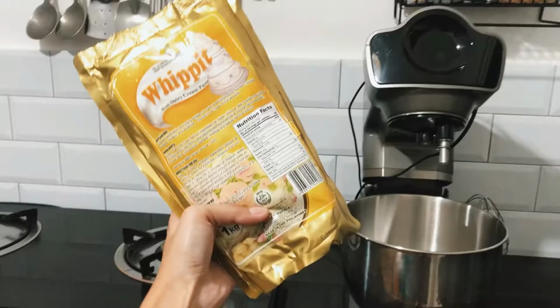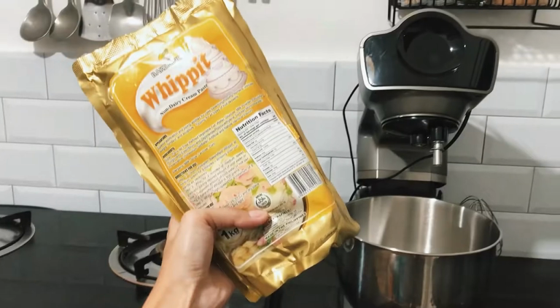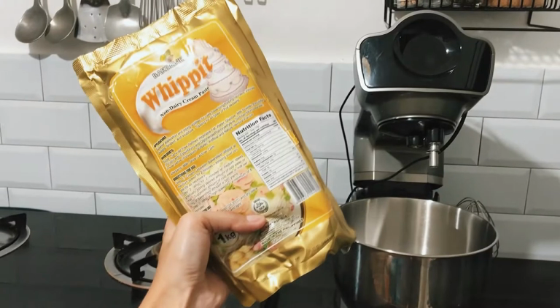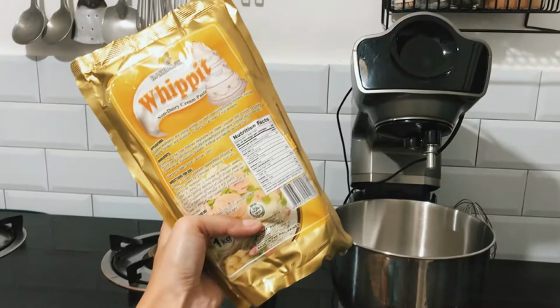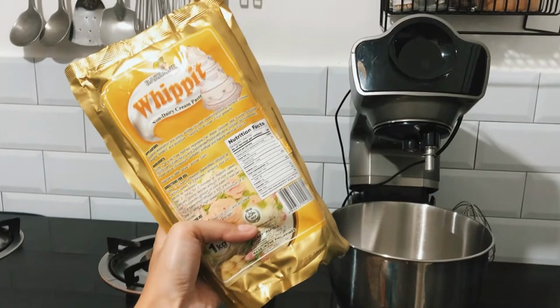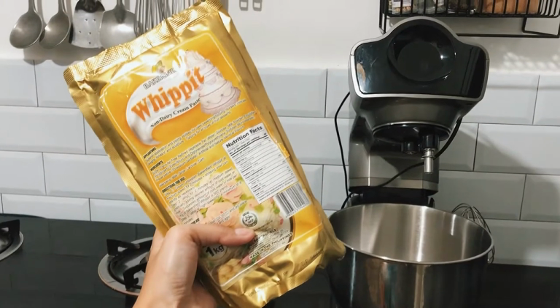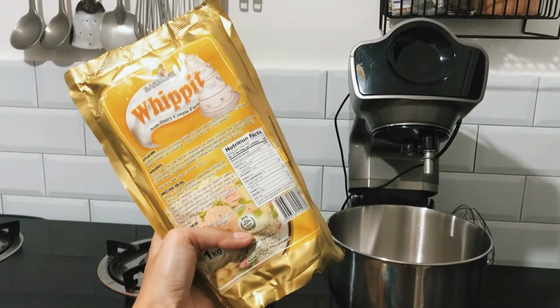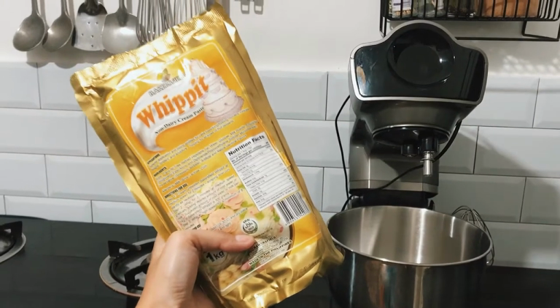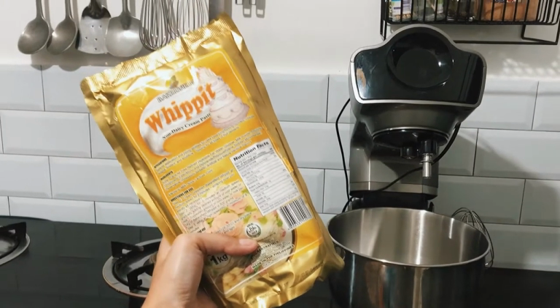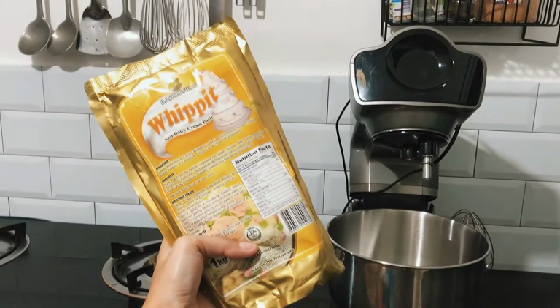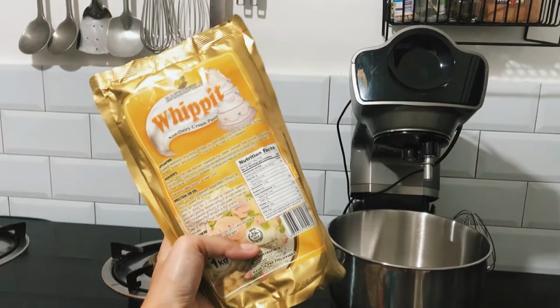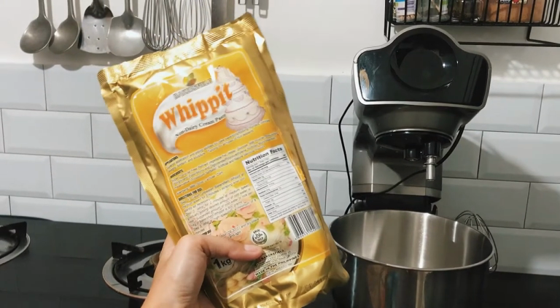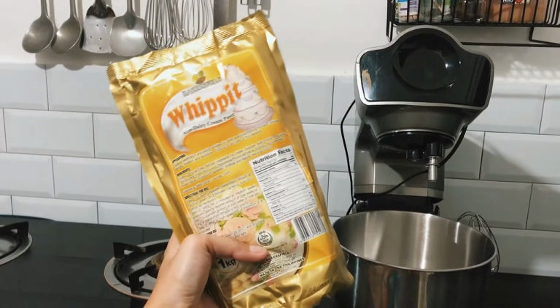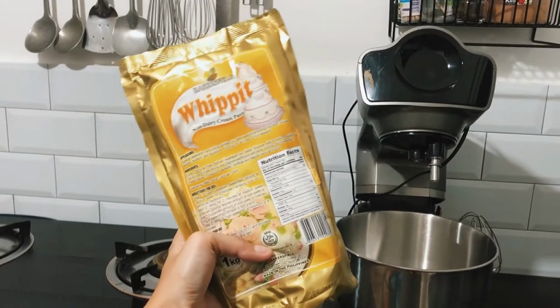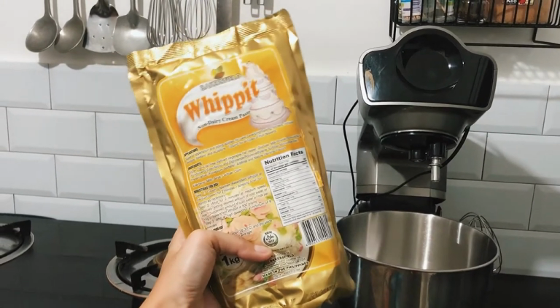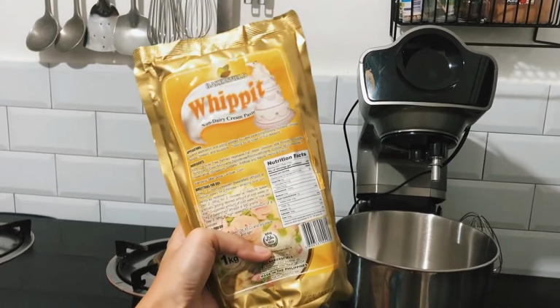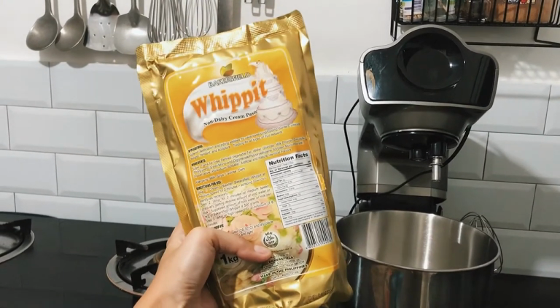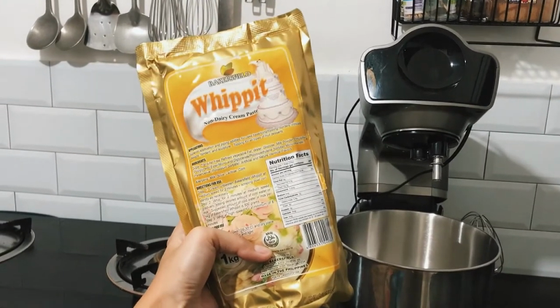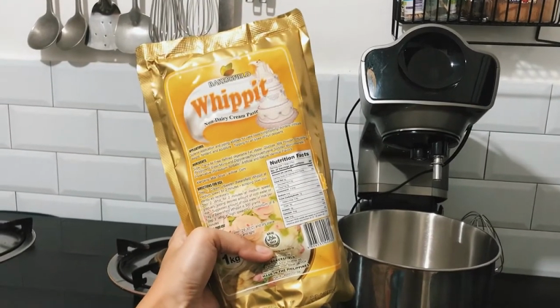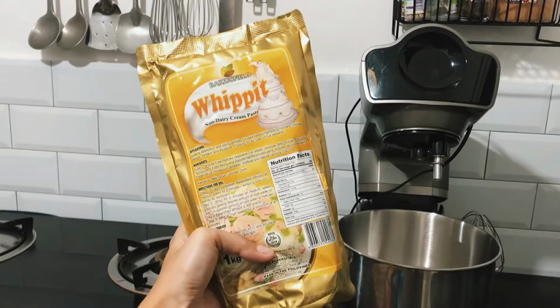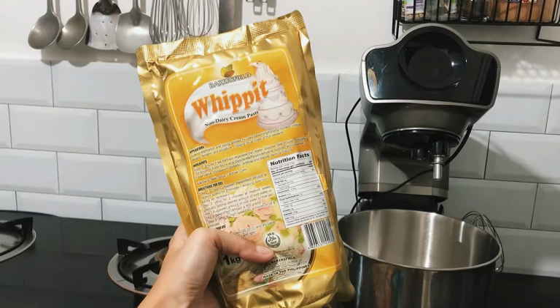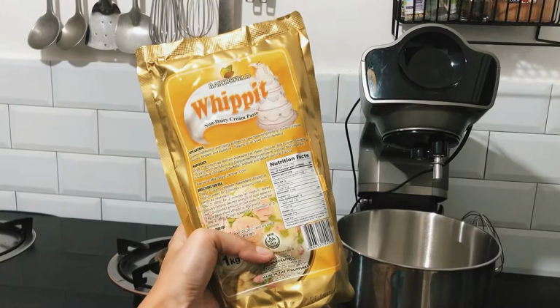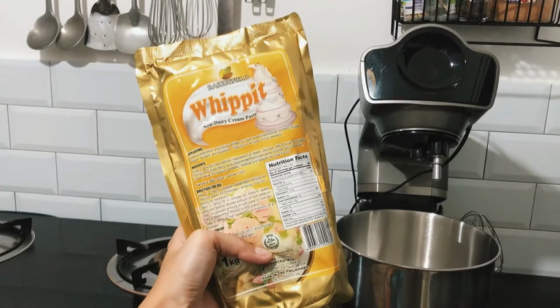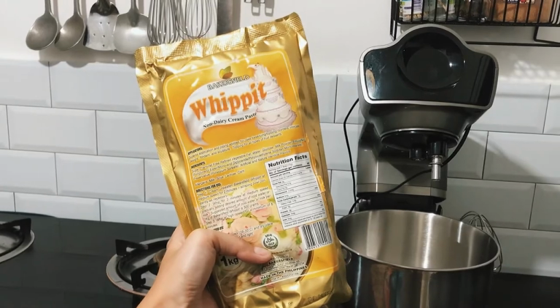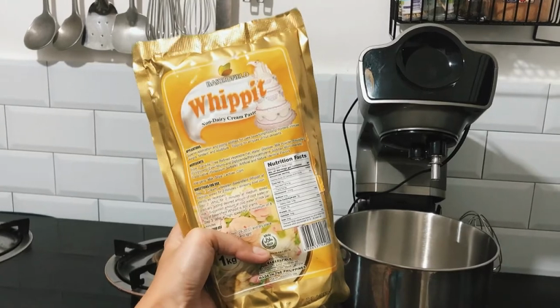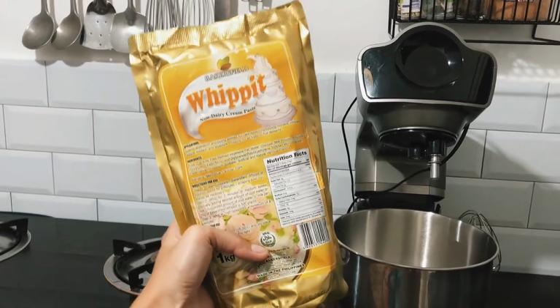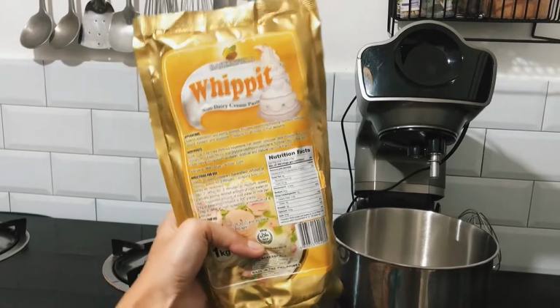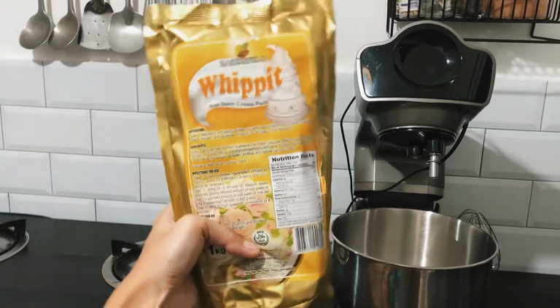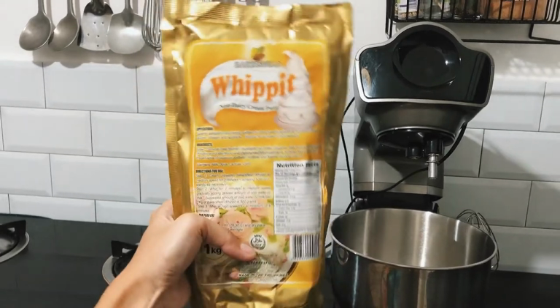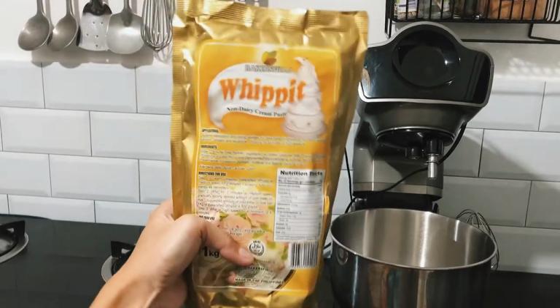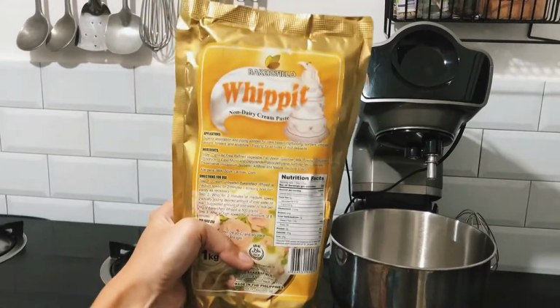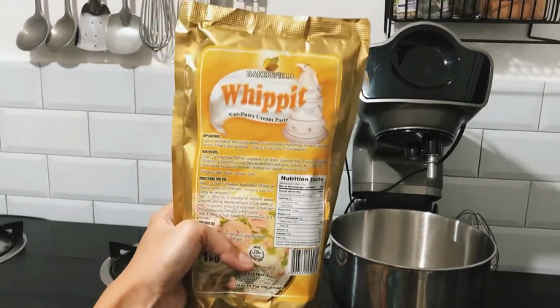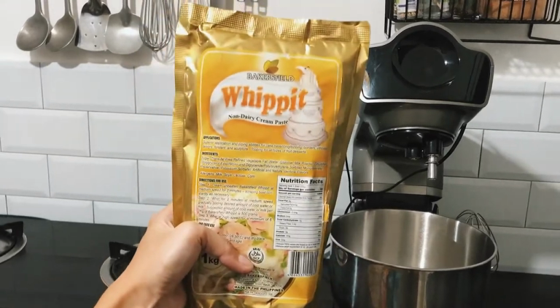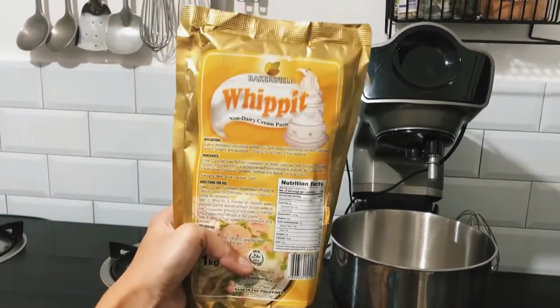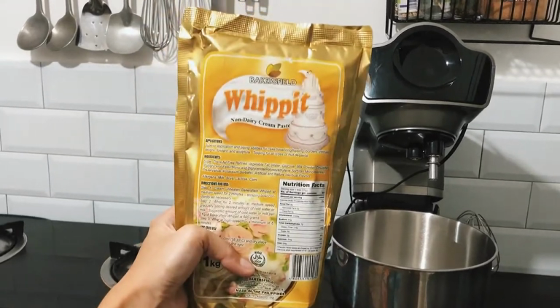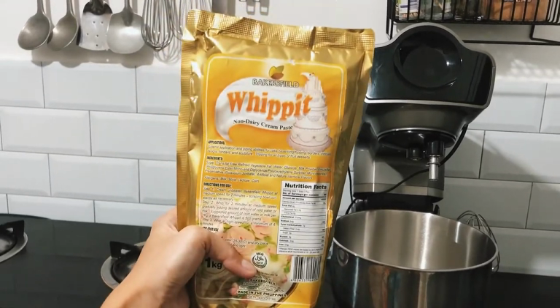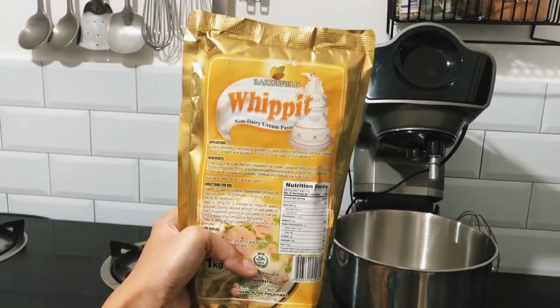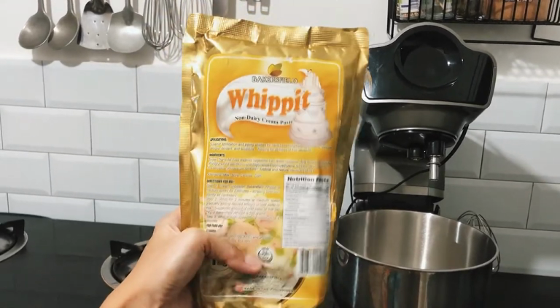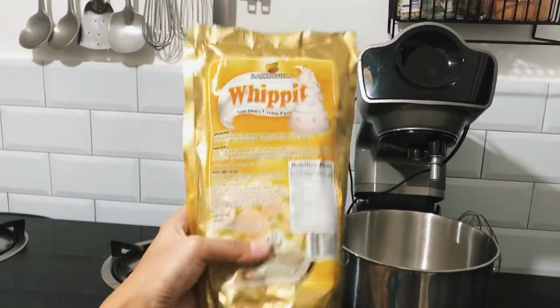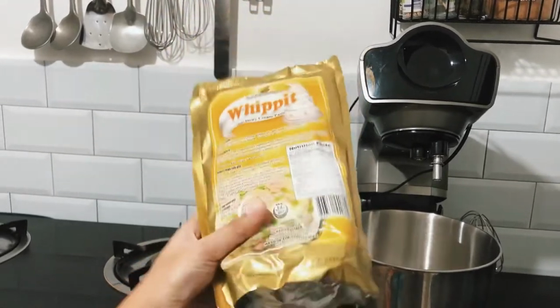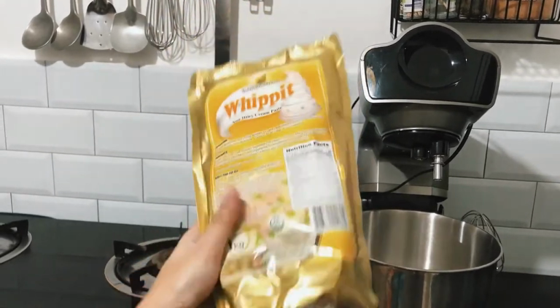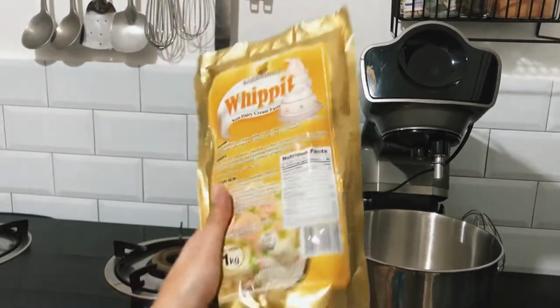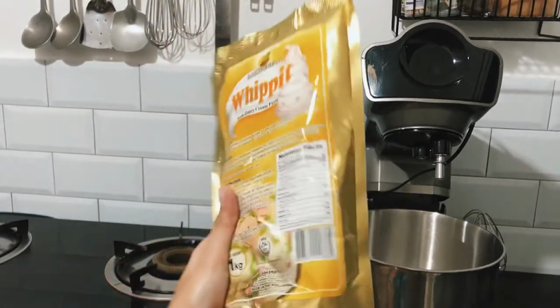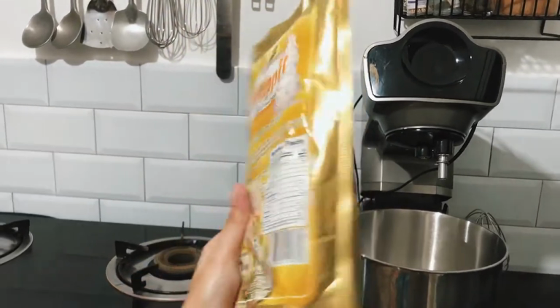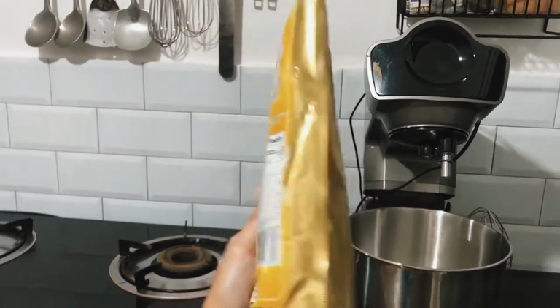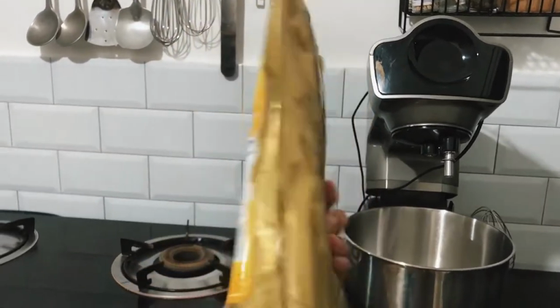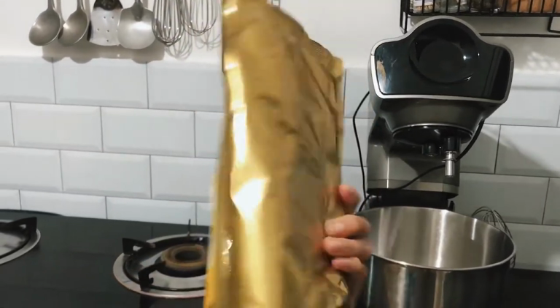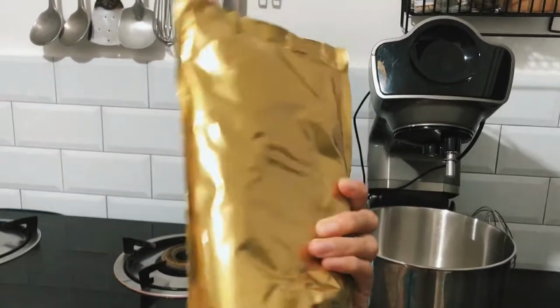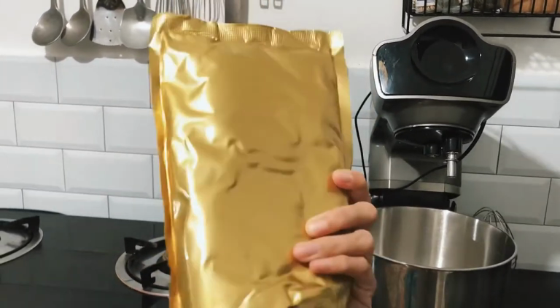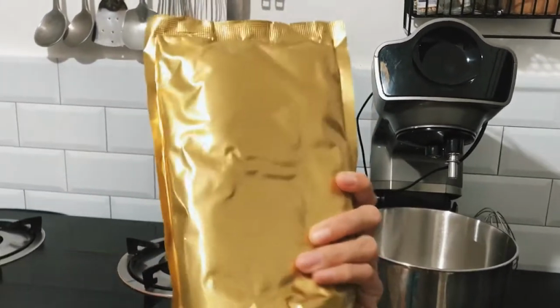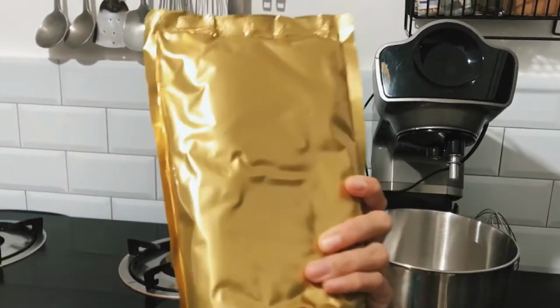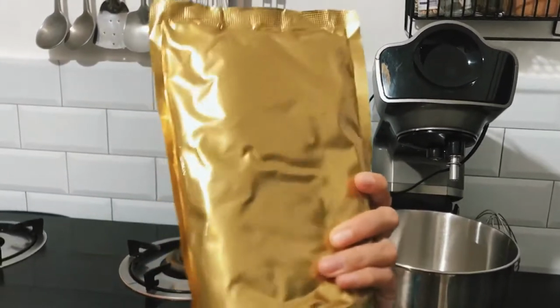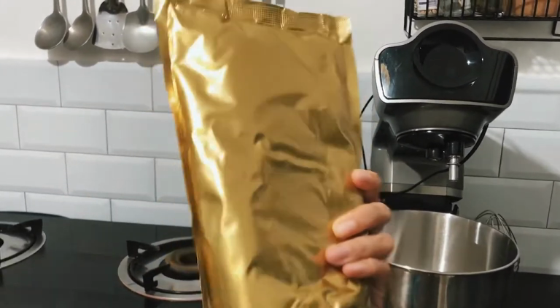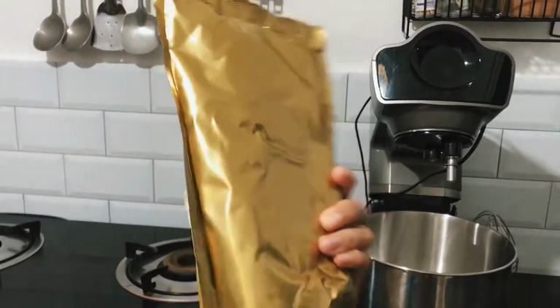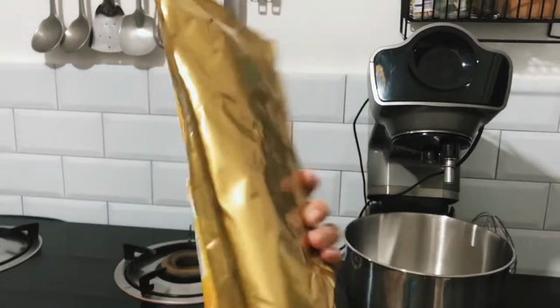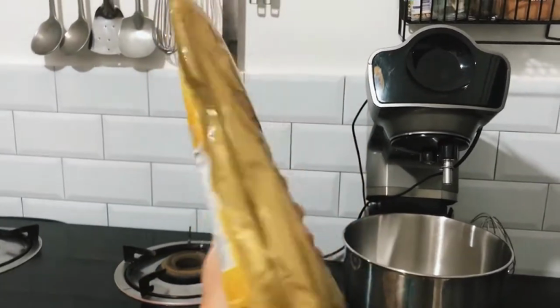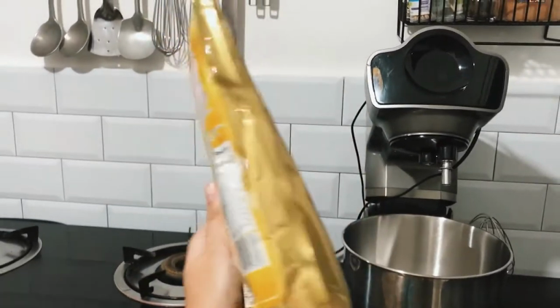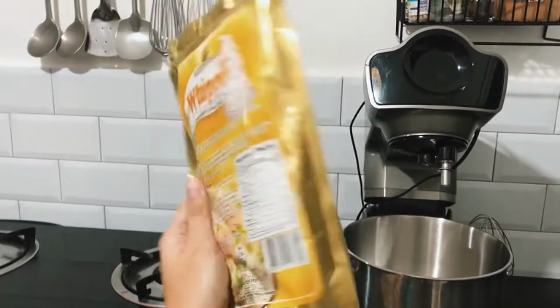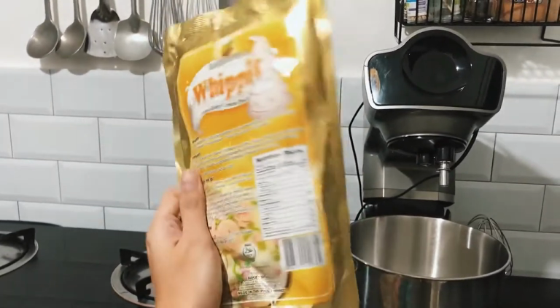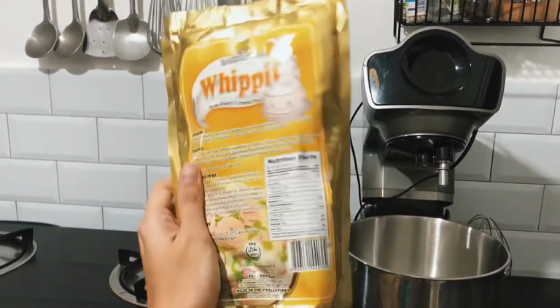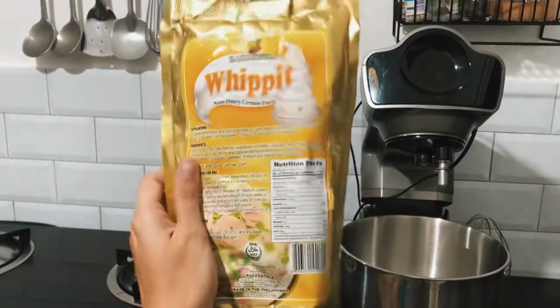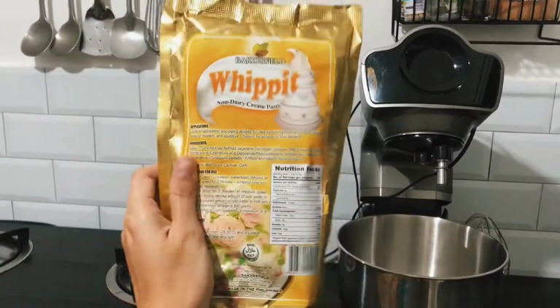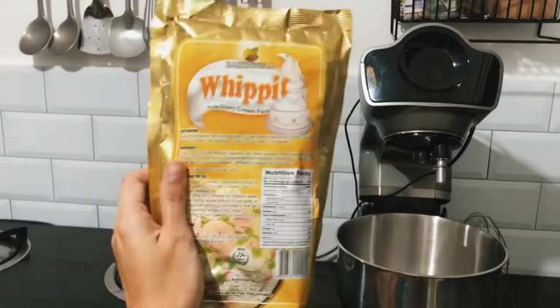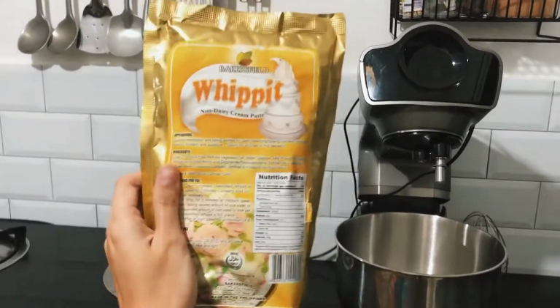Hi, for today's video, I will be sharing how I use the Bakersfield Whippet non-dairy cream paste.